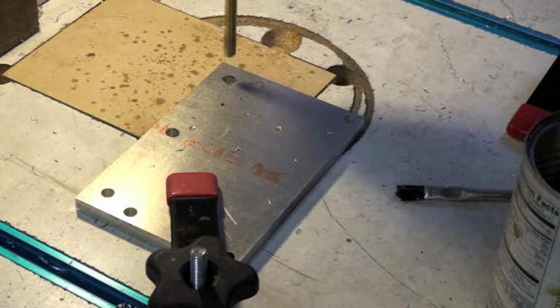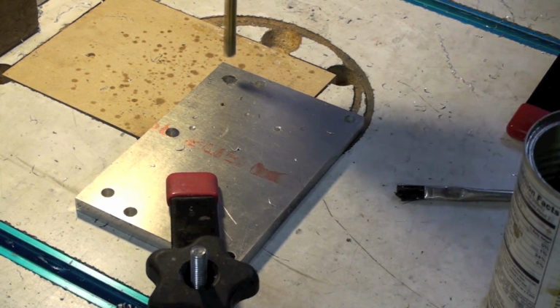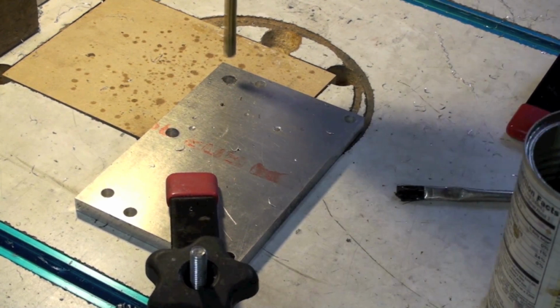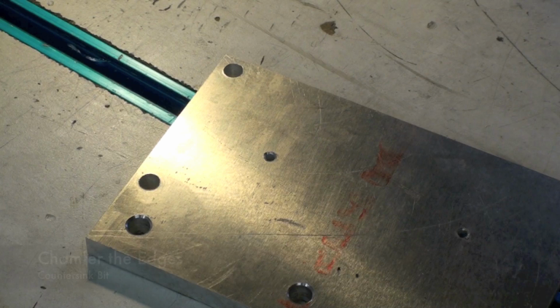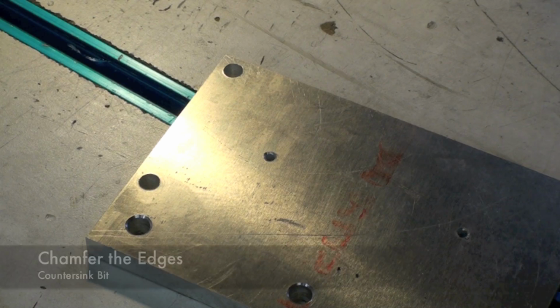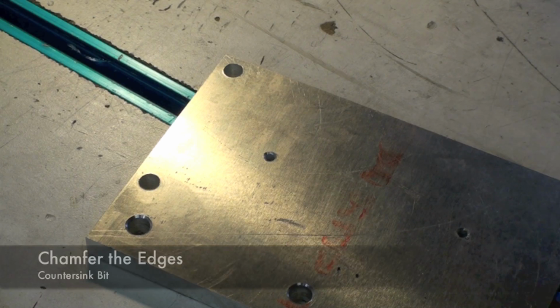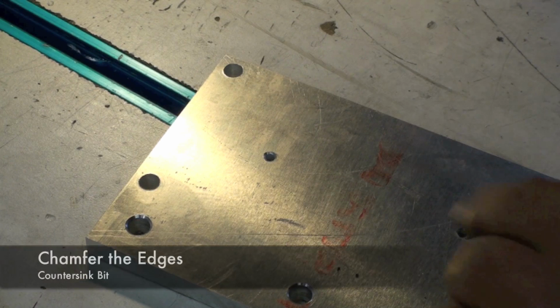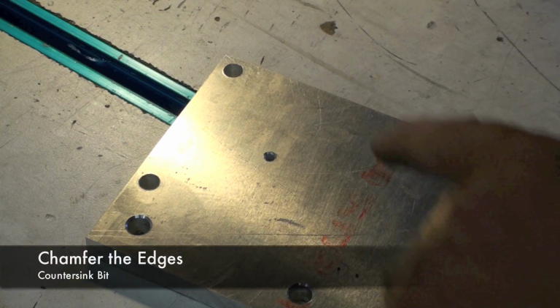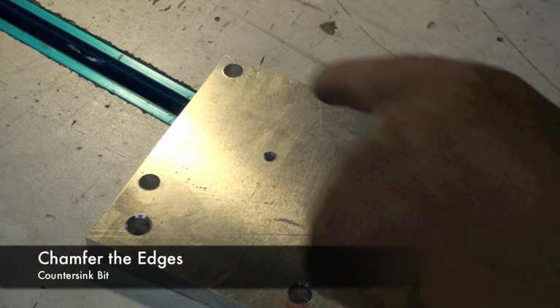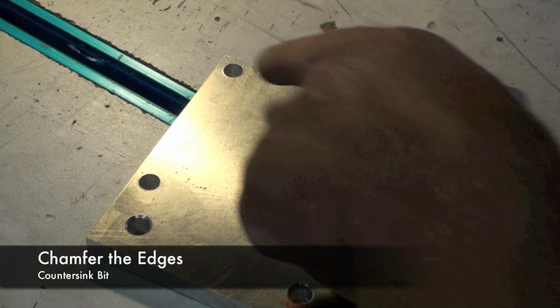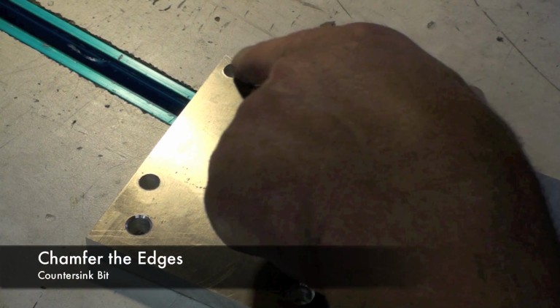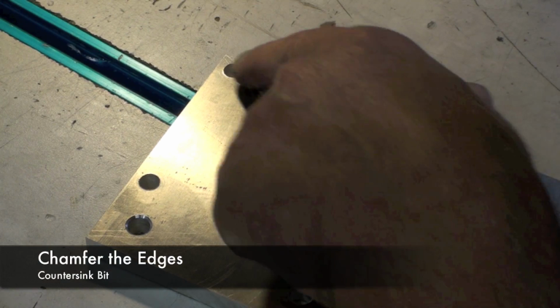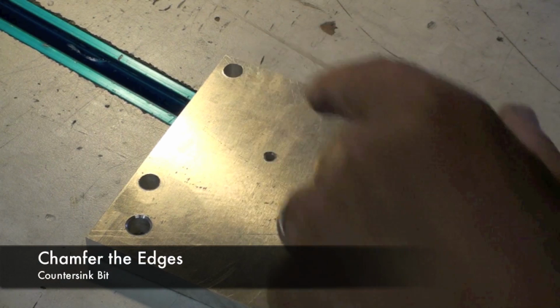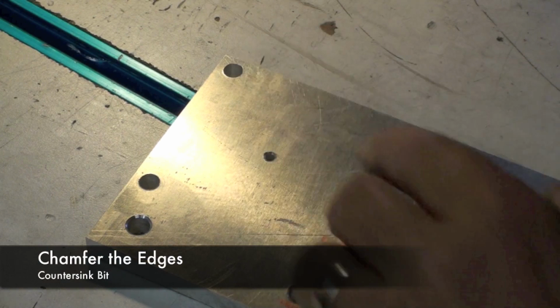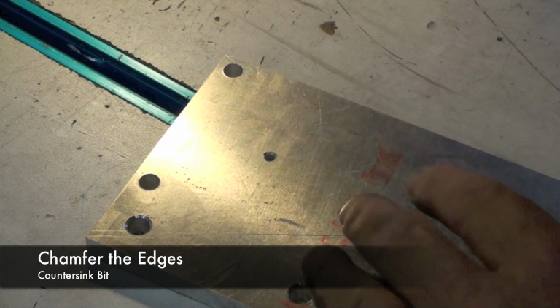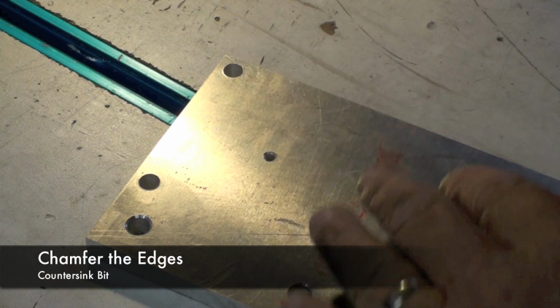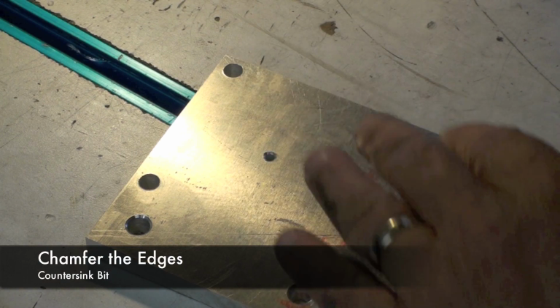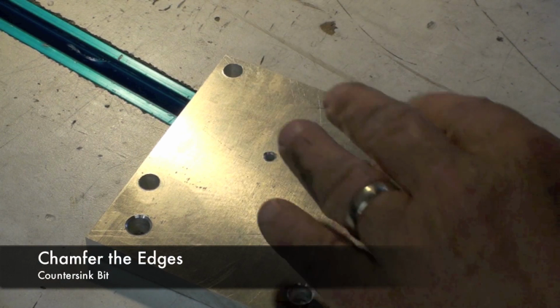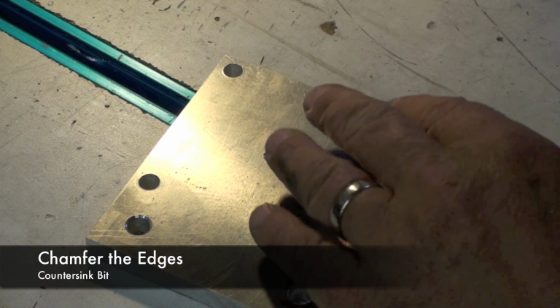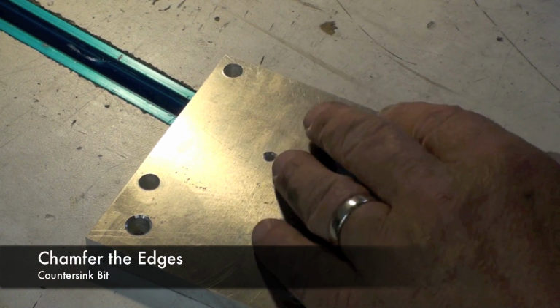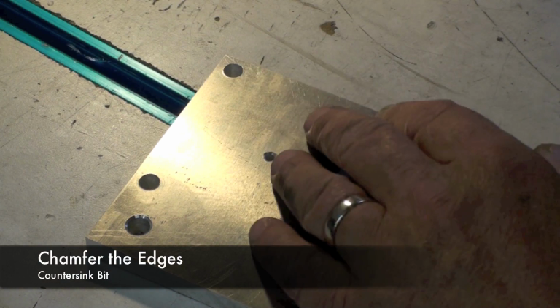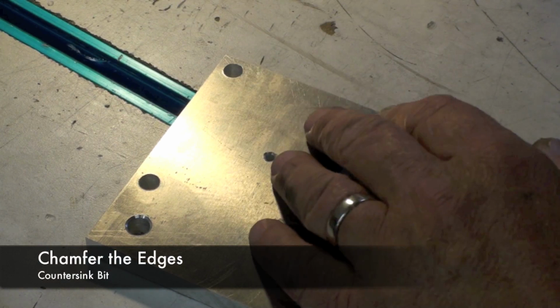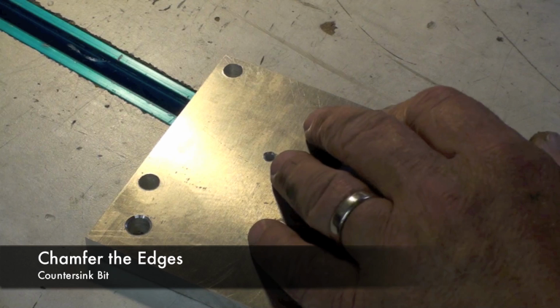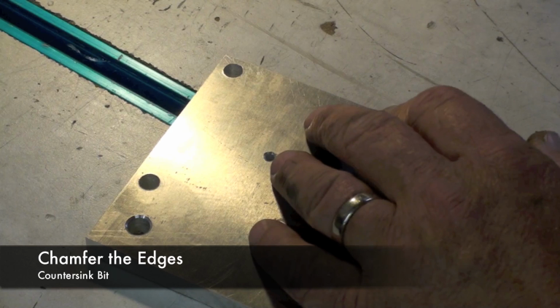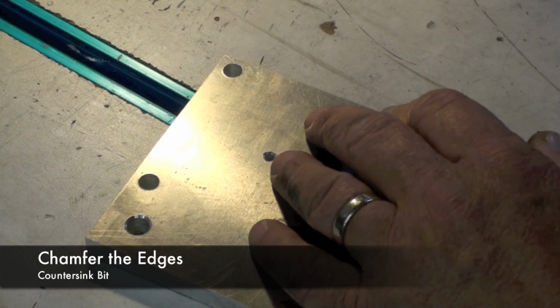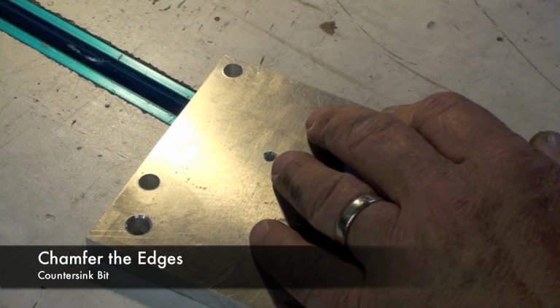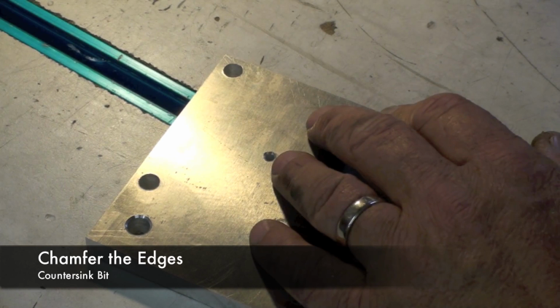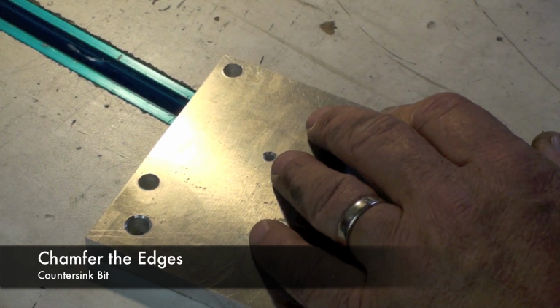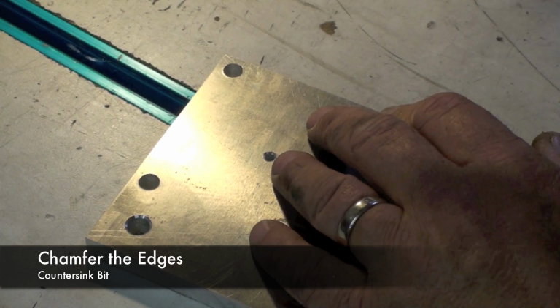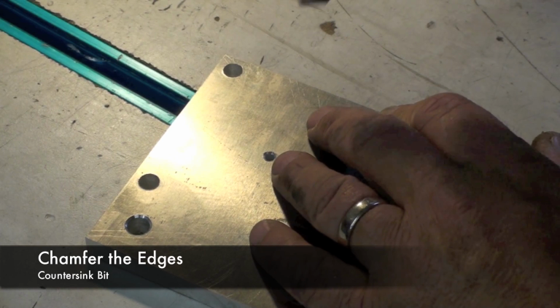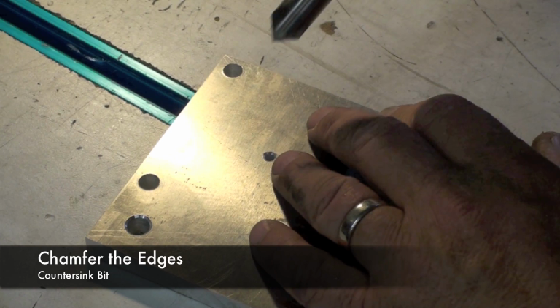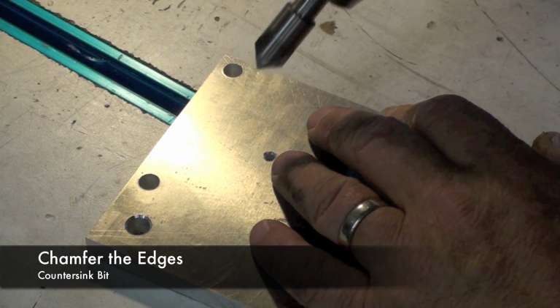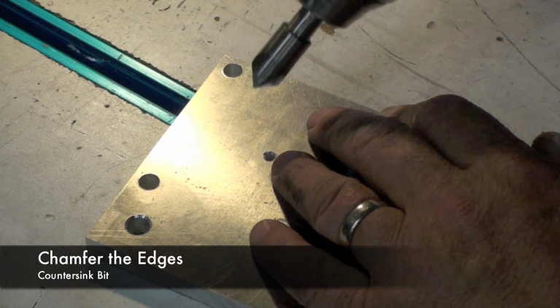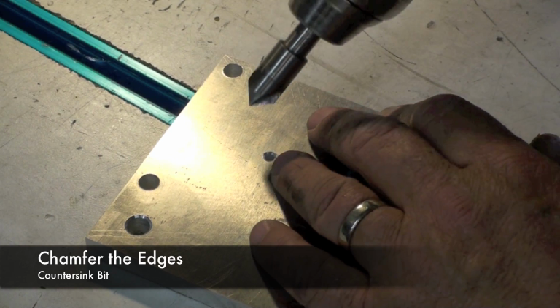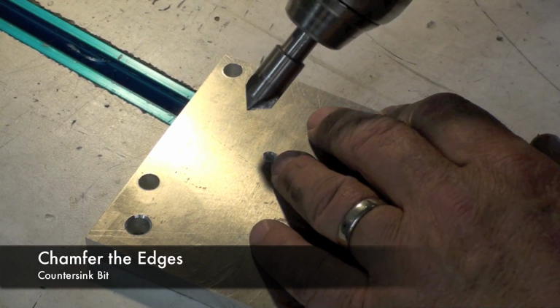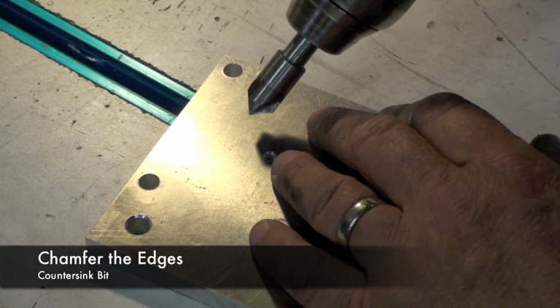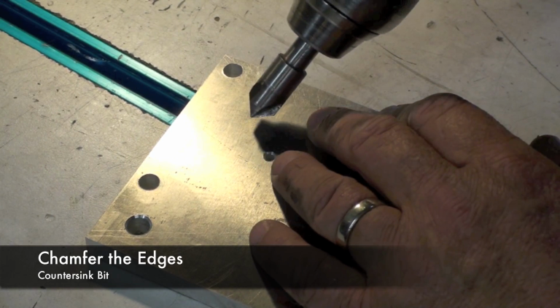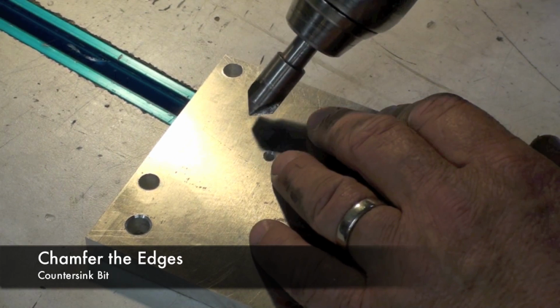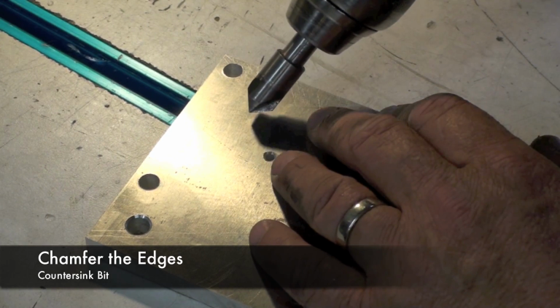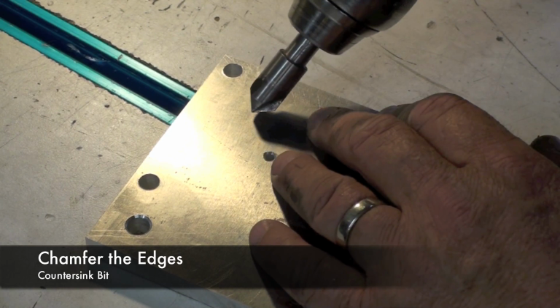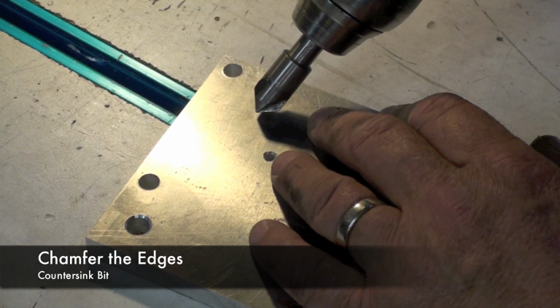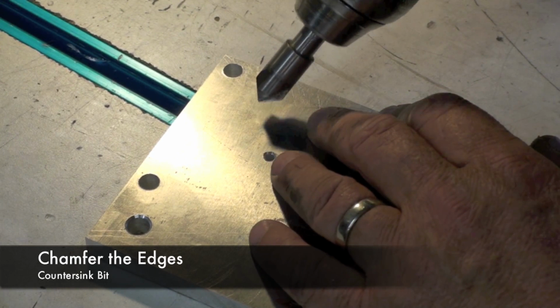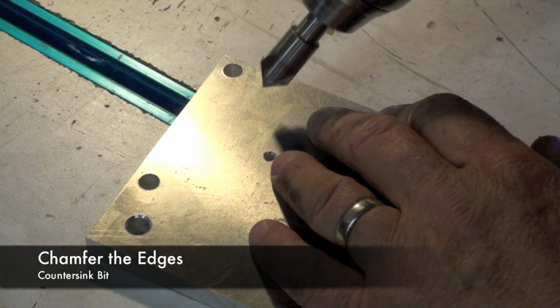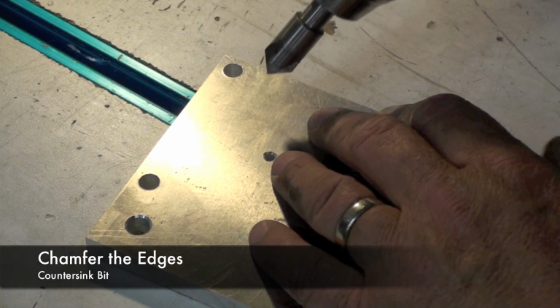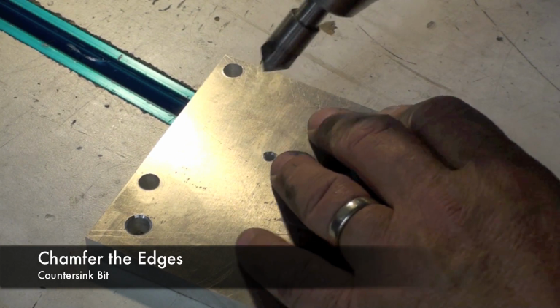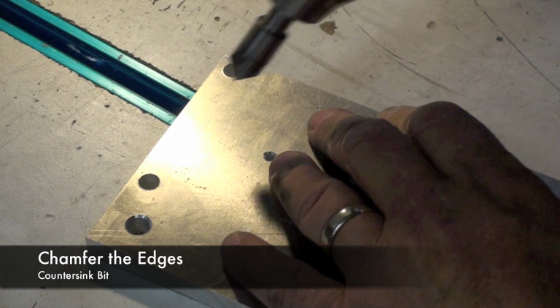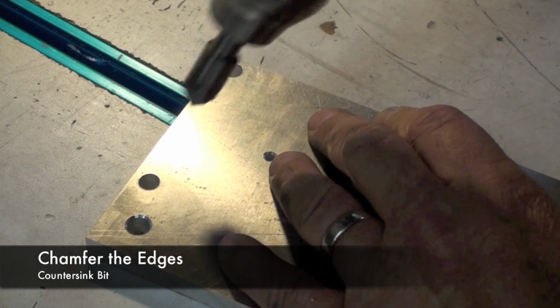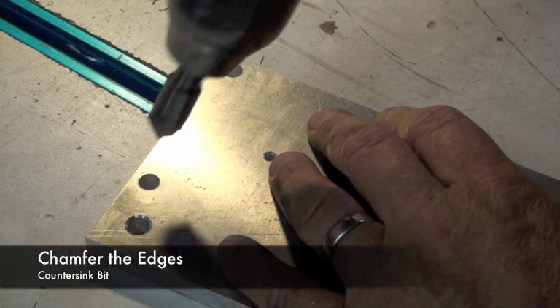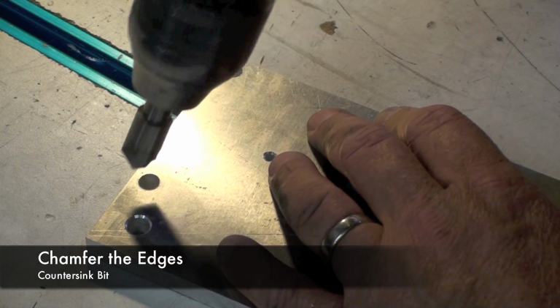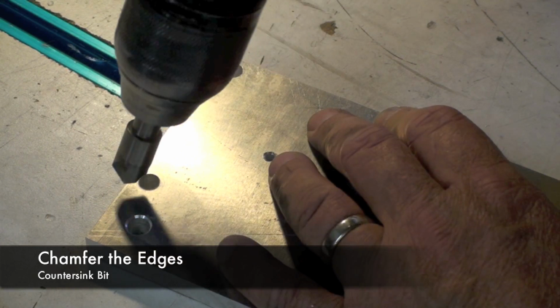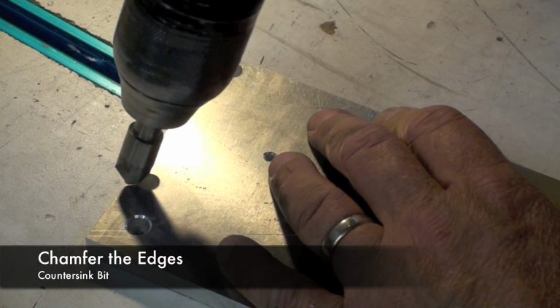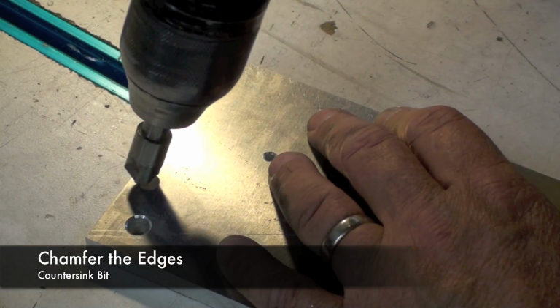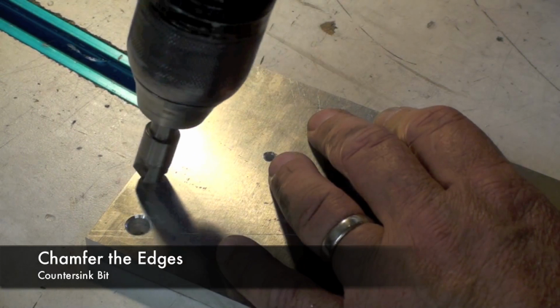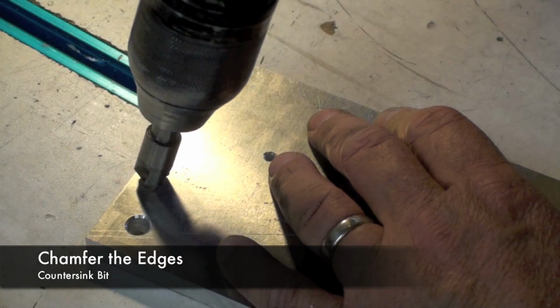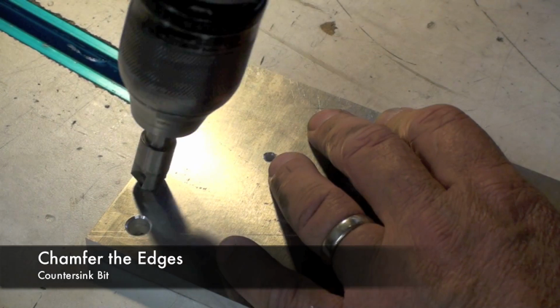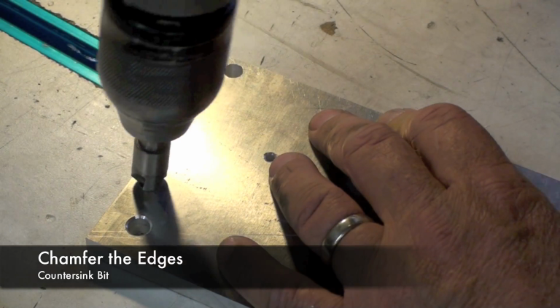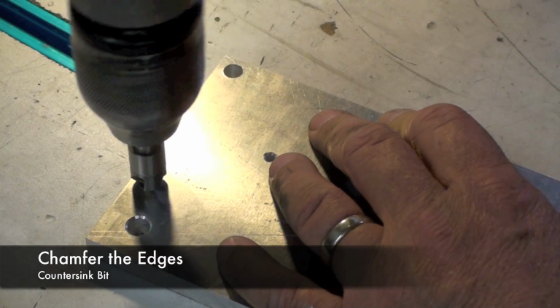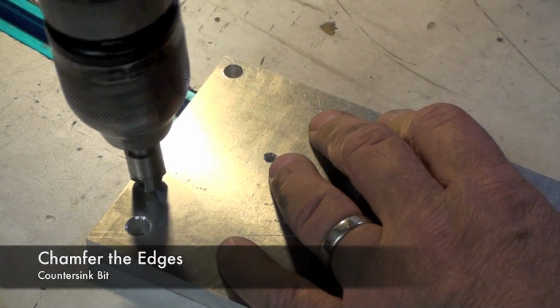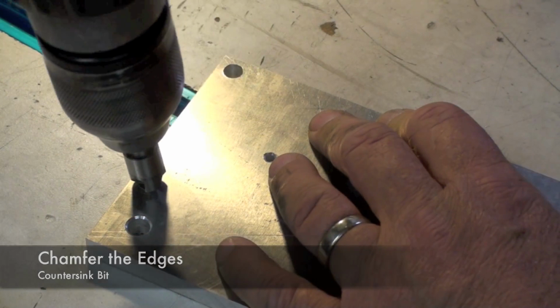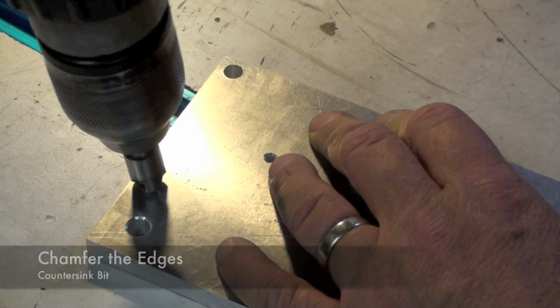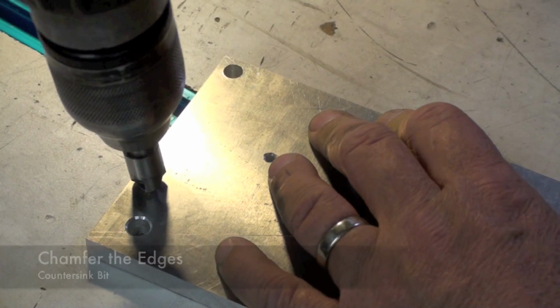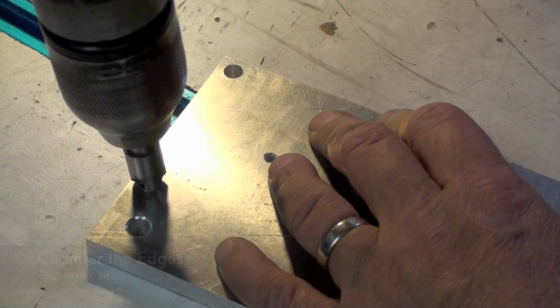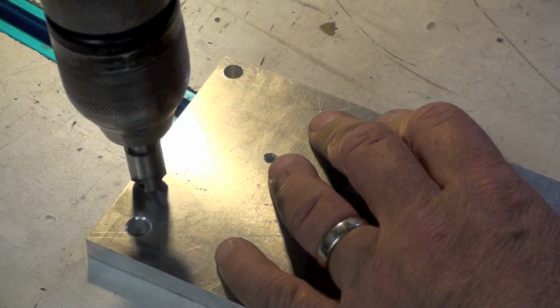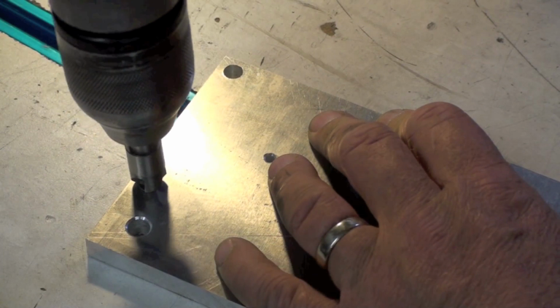To get rid of the rough edges on your holes, you can use a countersink bit like this and just hand chamfer.